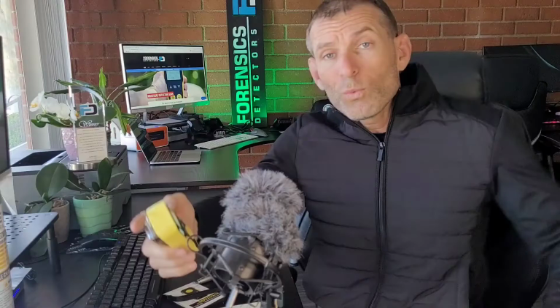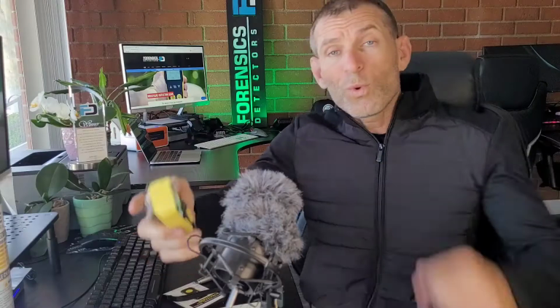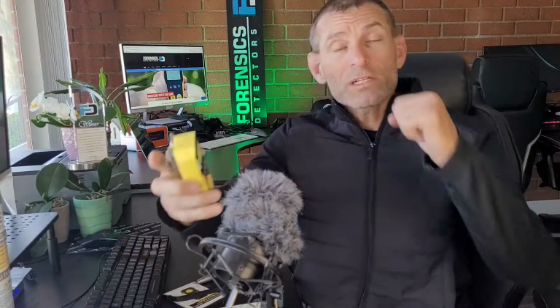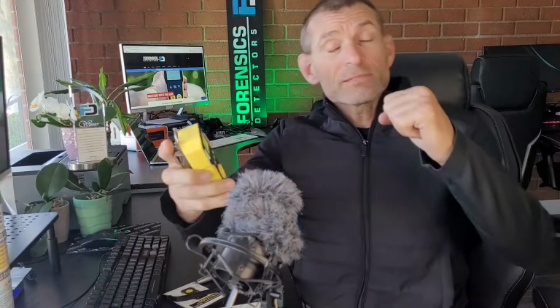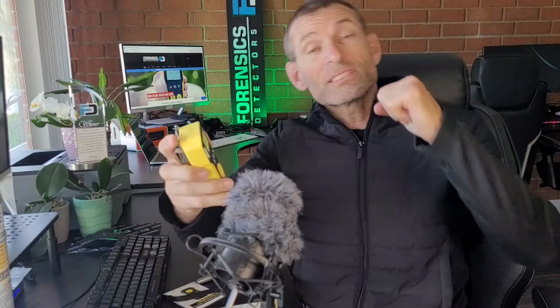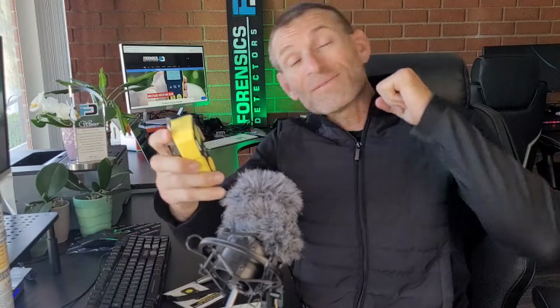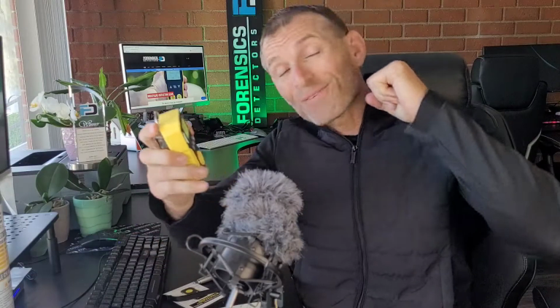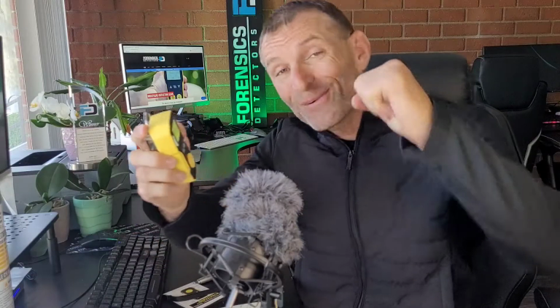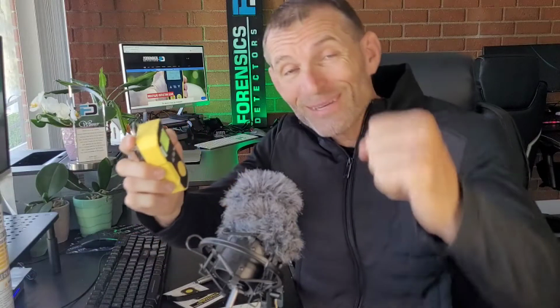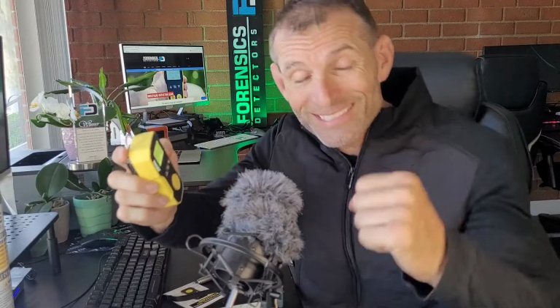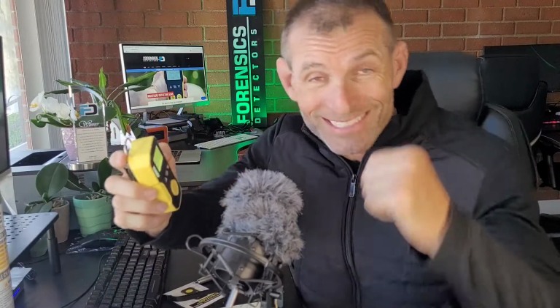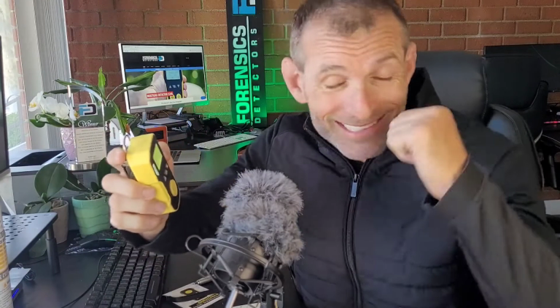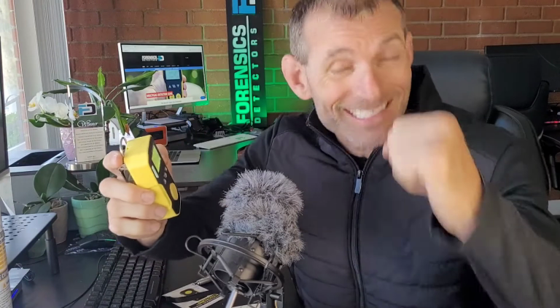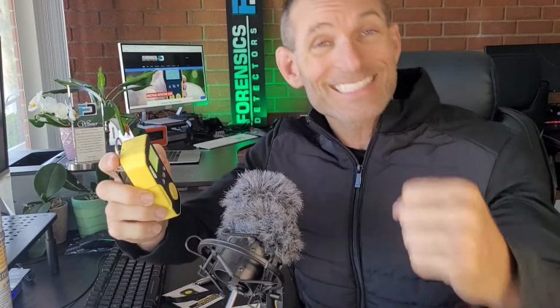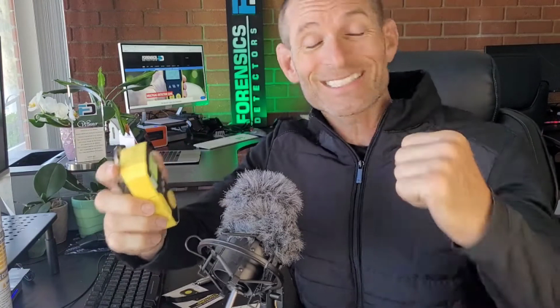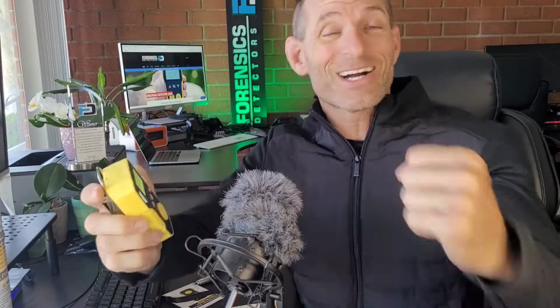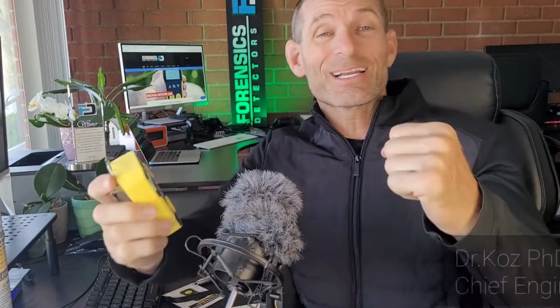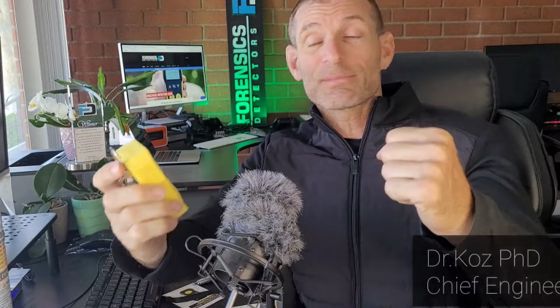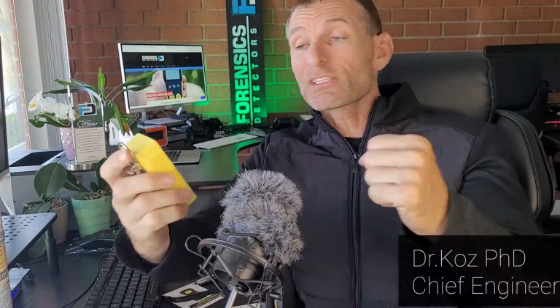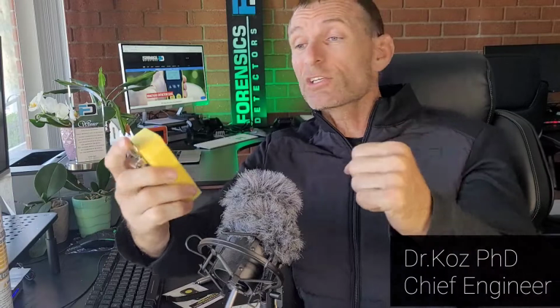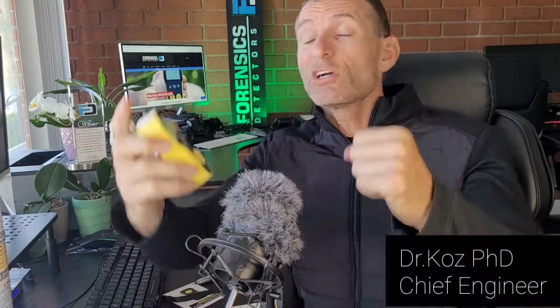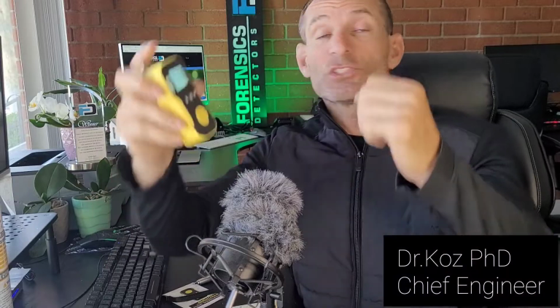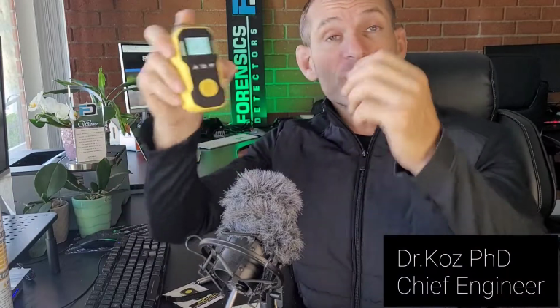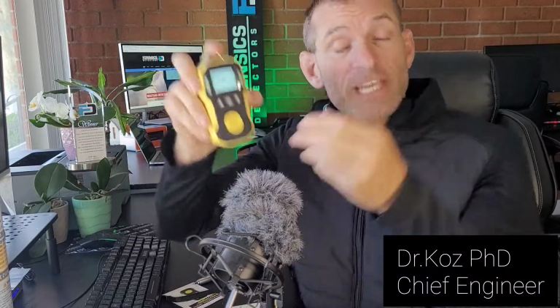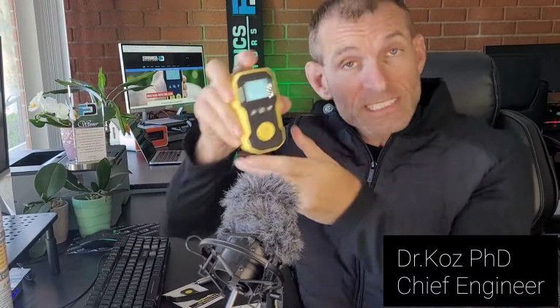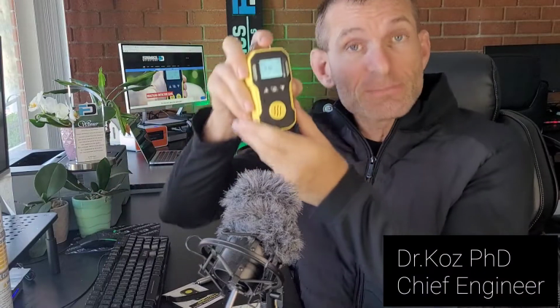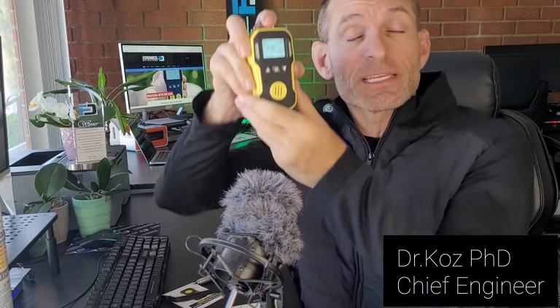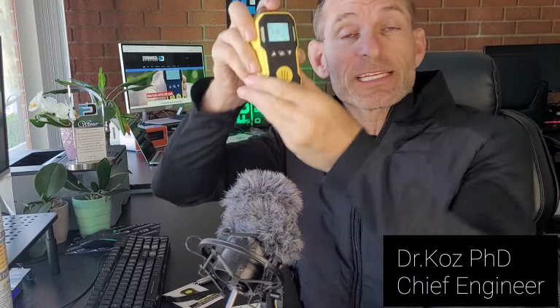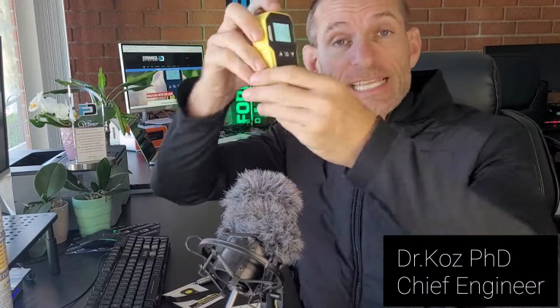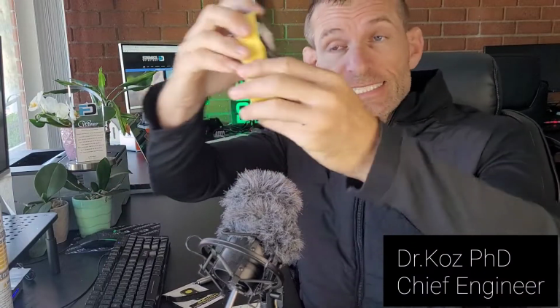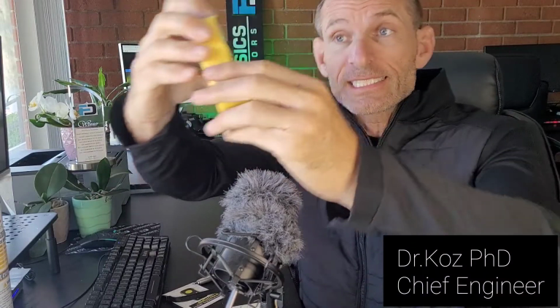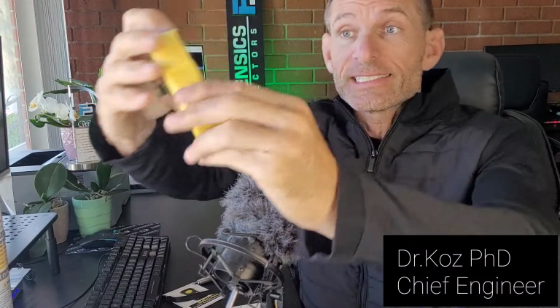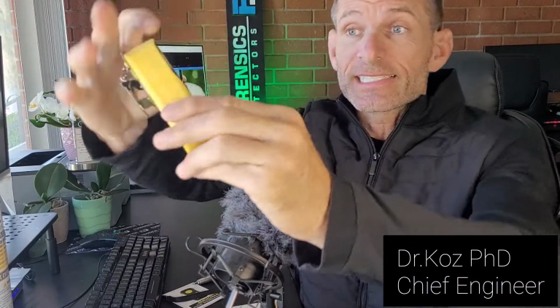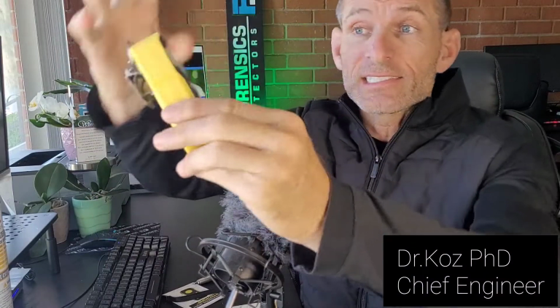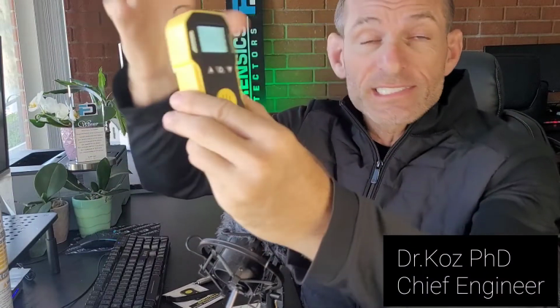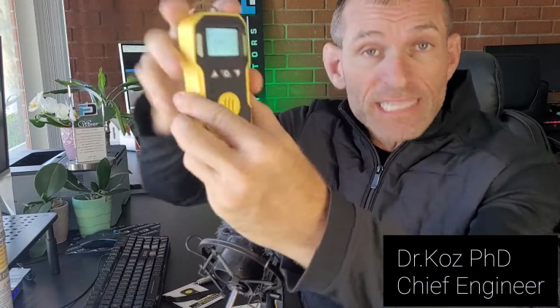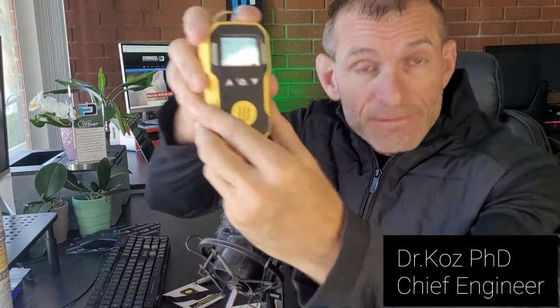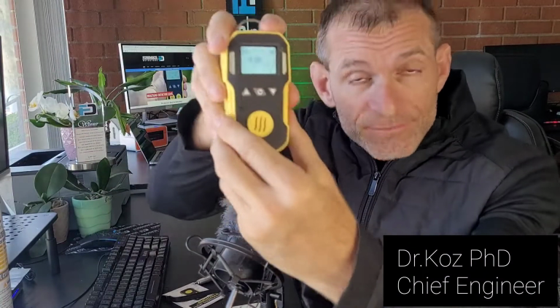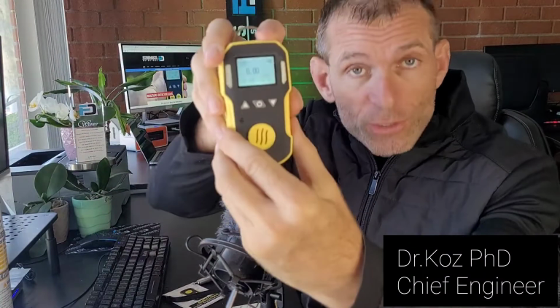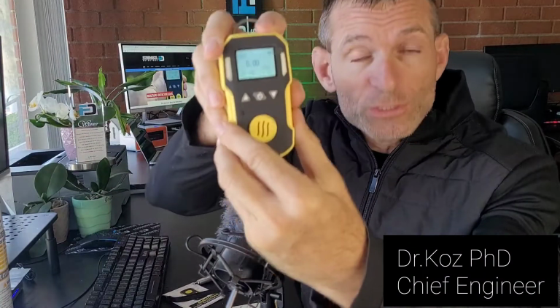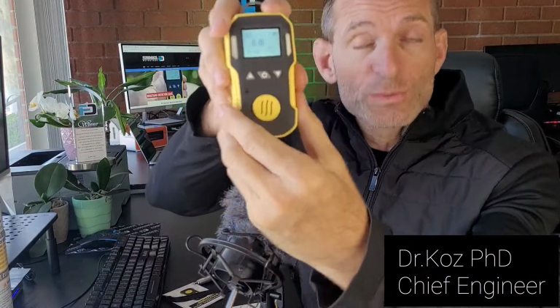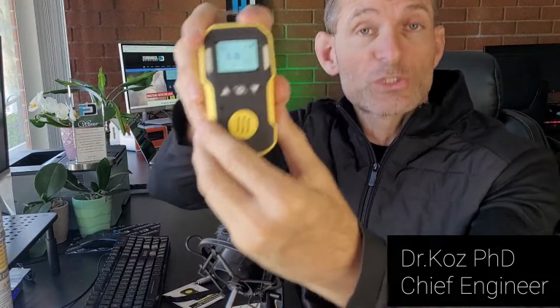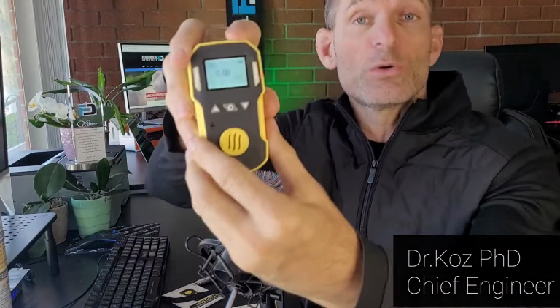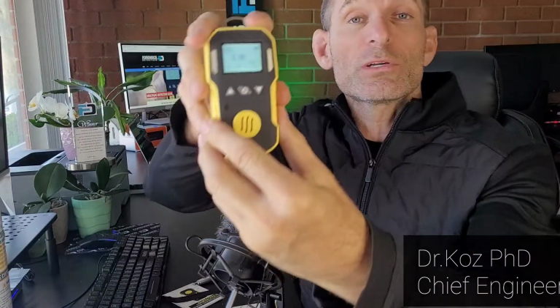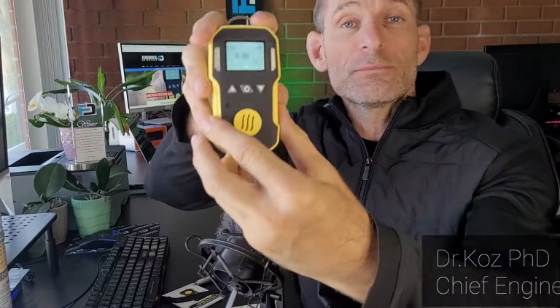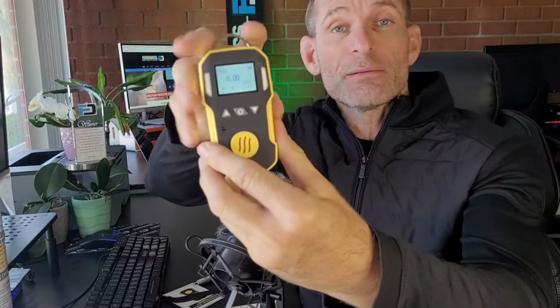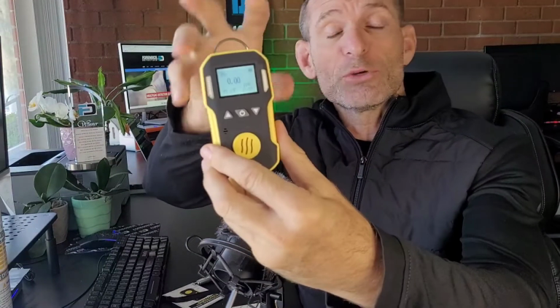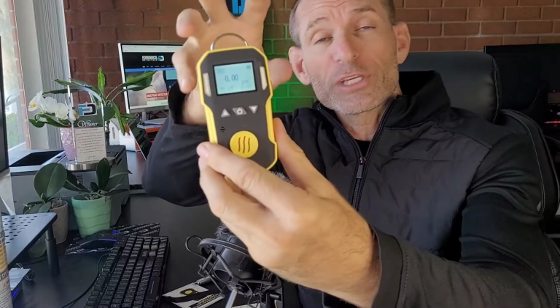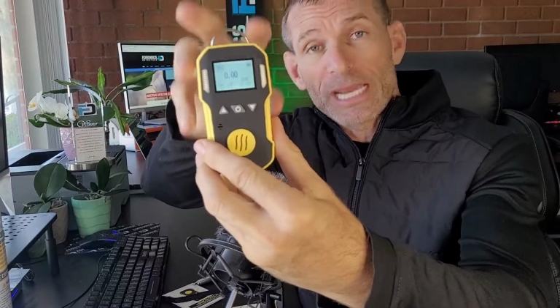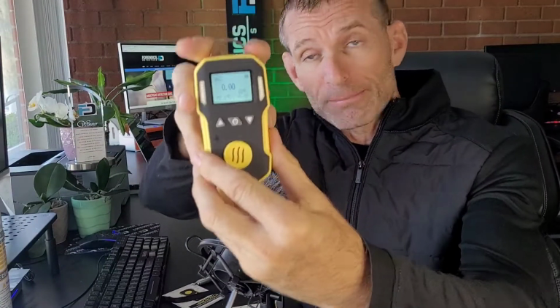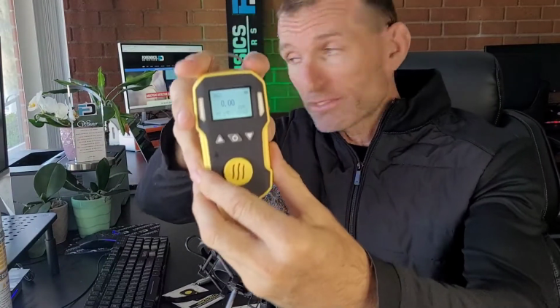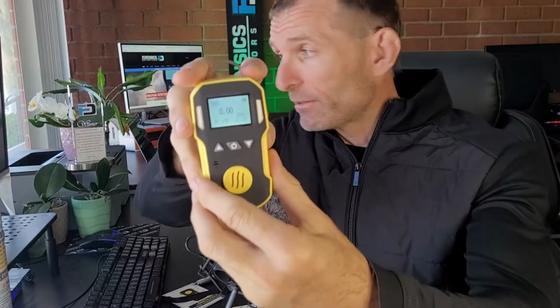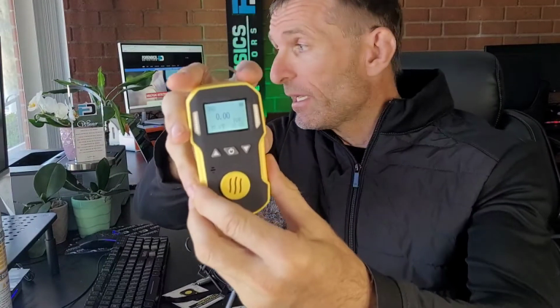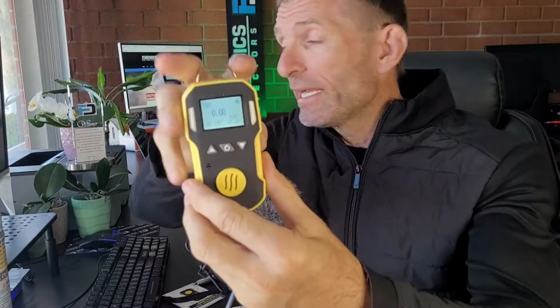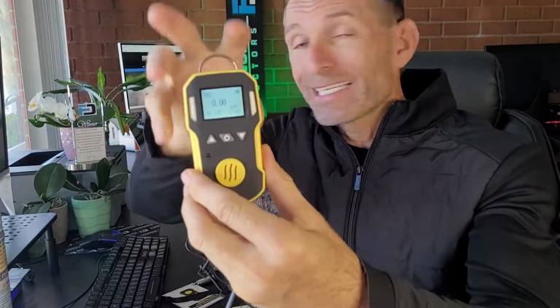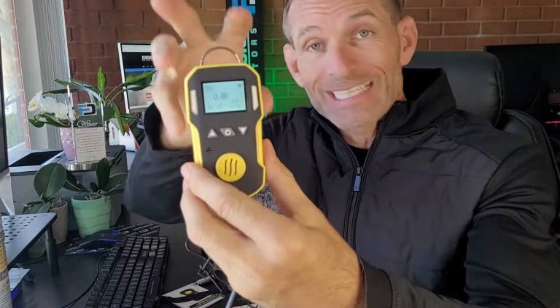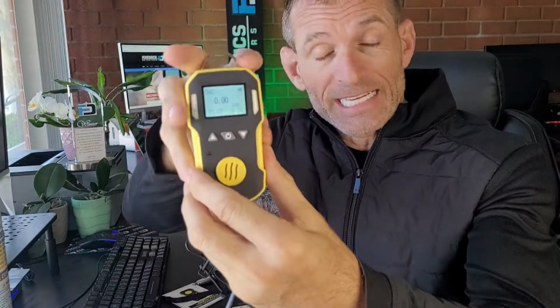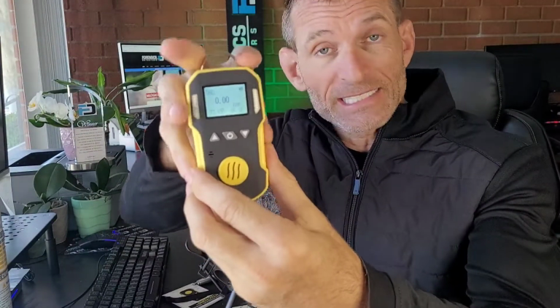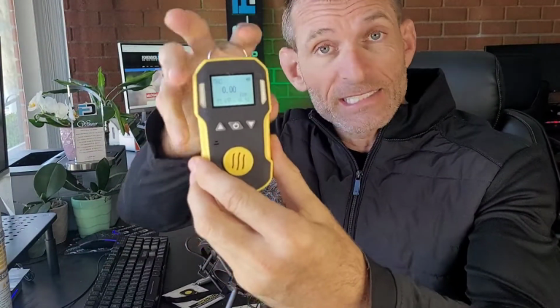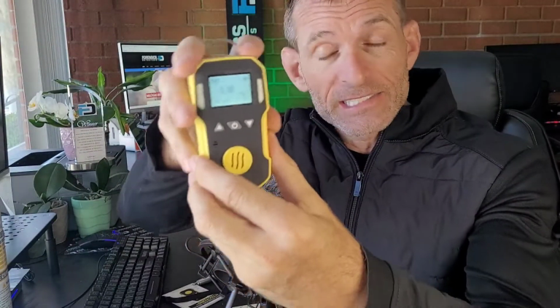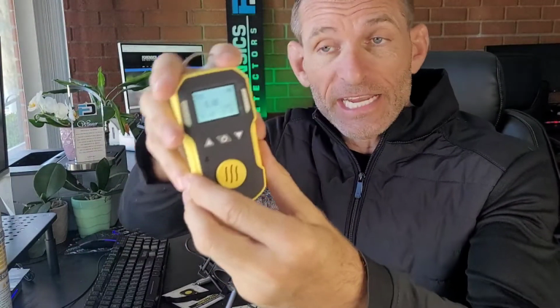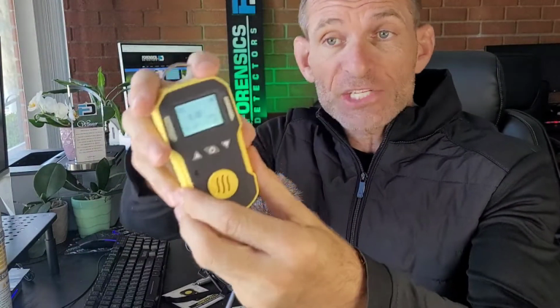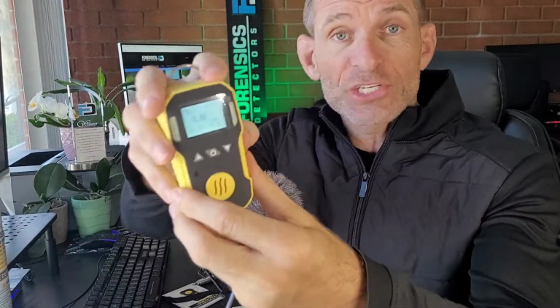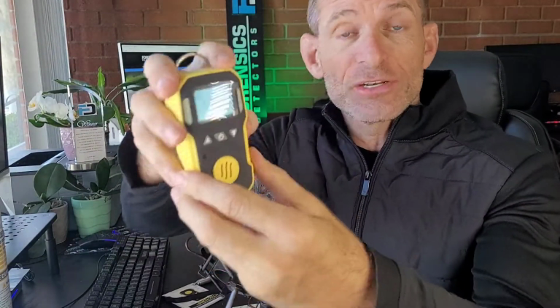Welcome to Forensic Detectors. I am Dr. Kozy, Gas Meter, Gas Detector. Today we're talking about Mercaptan Gas Detection.